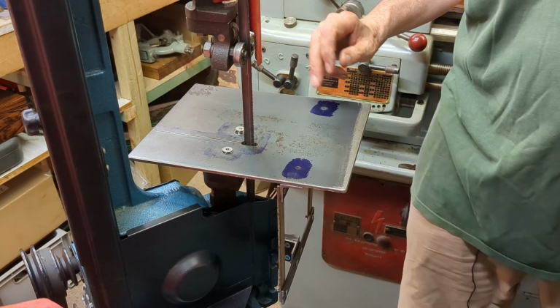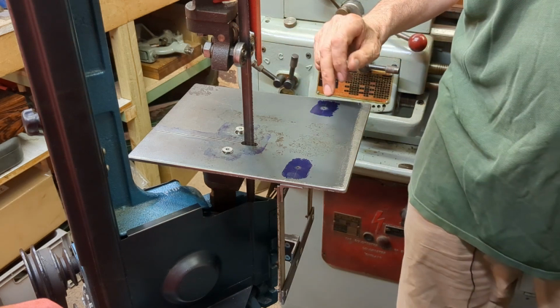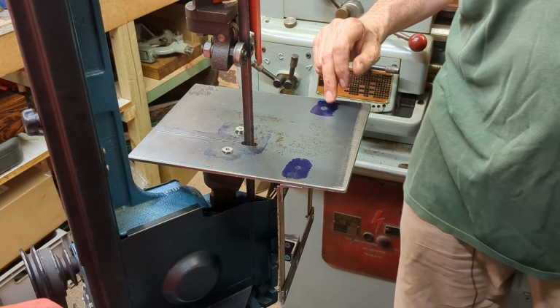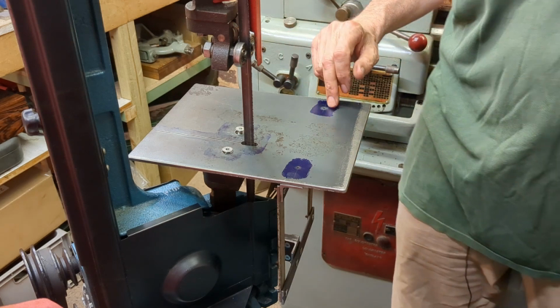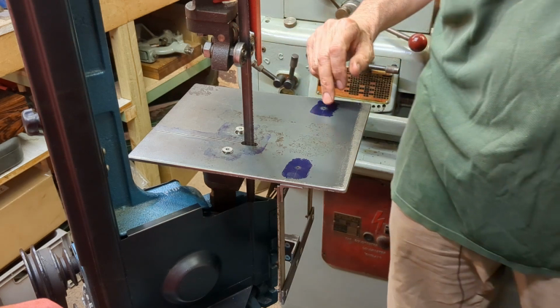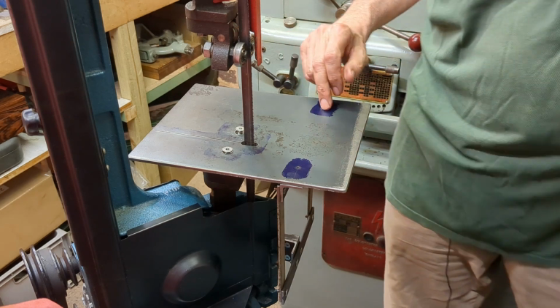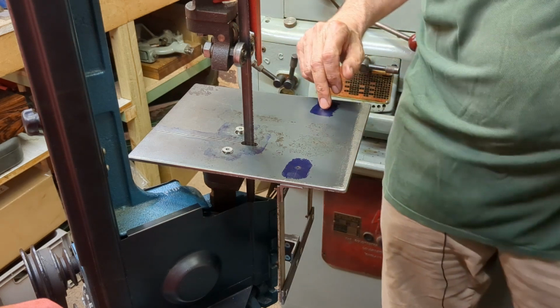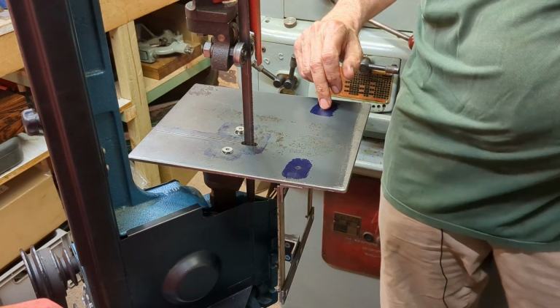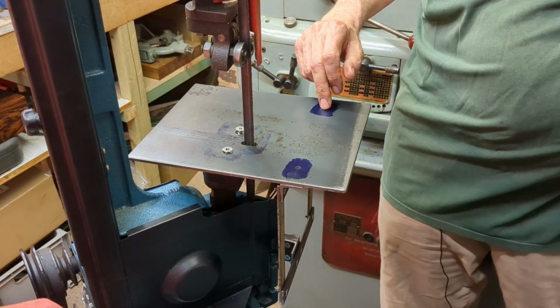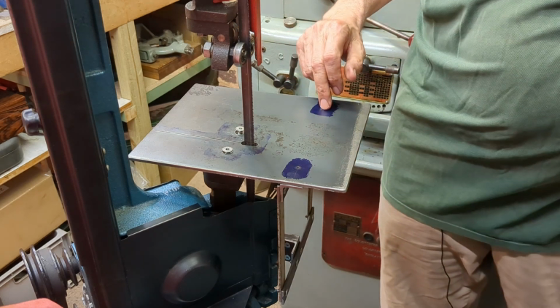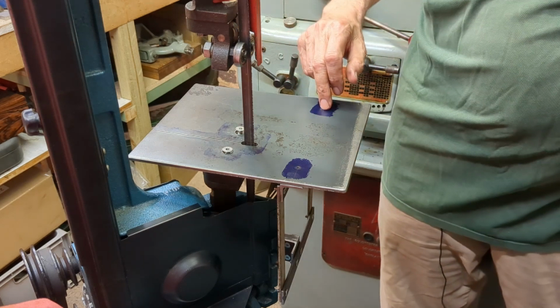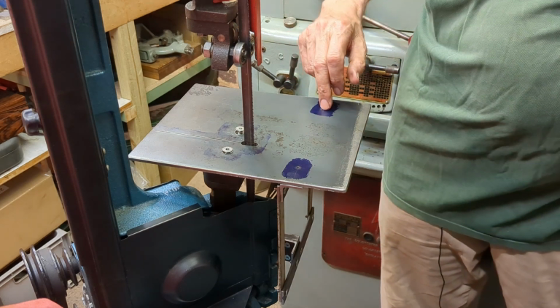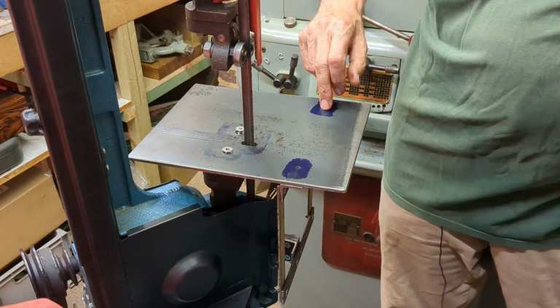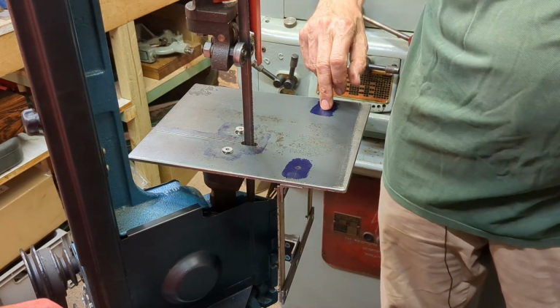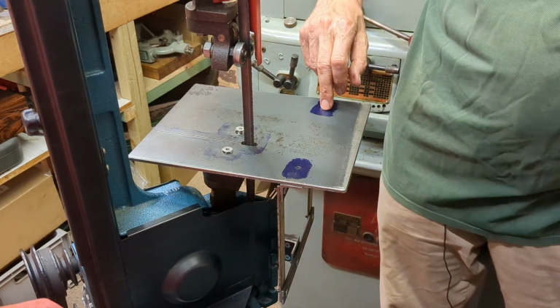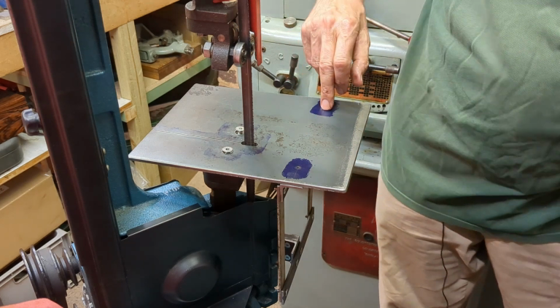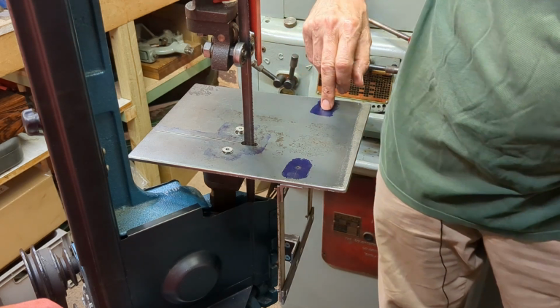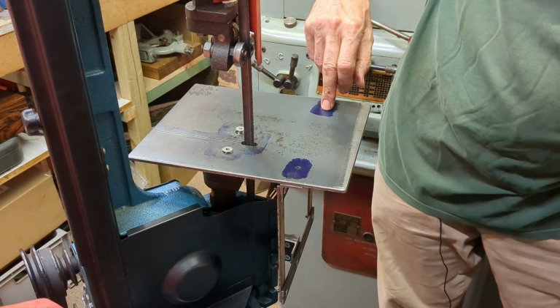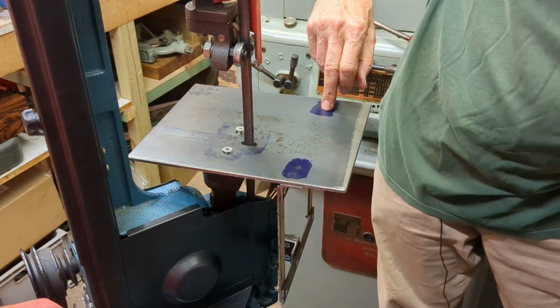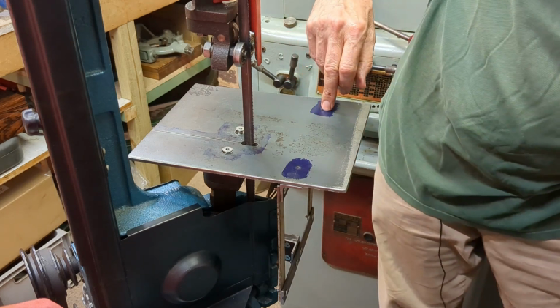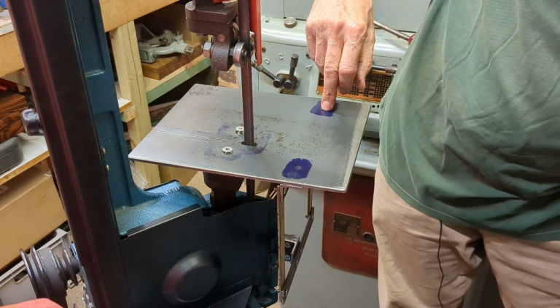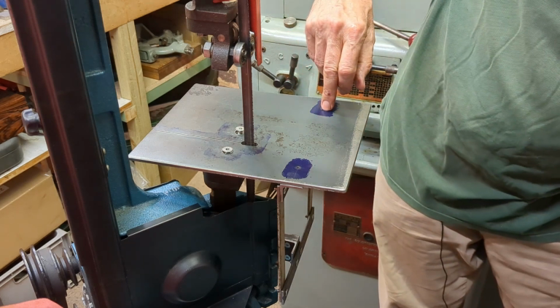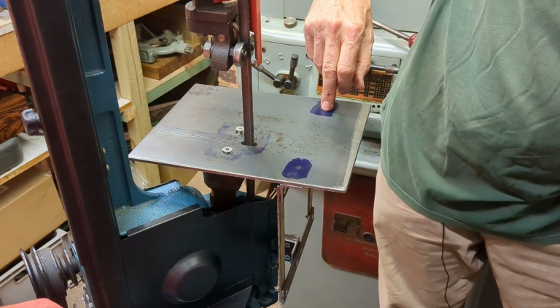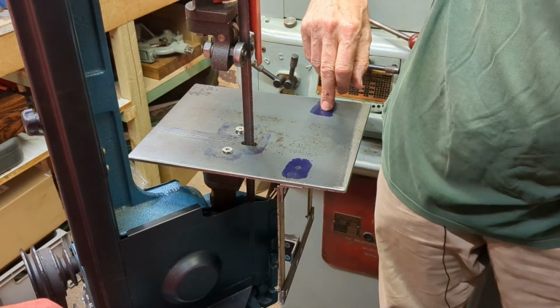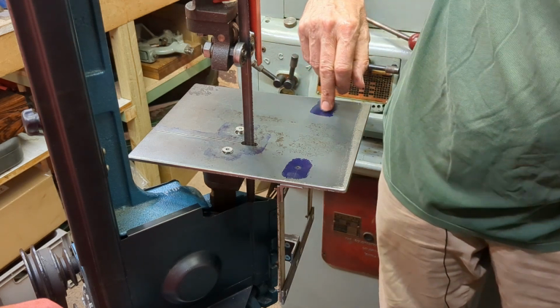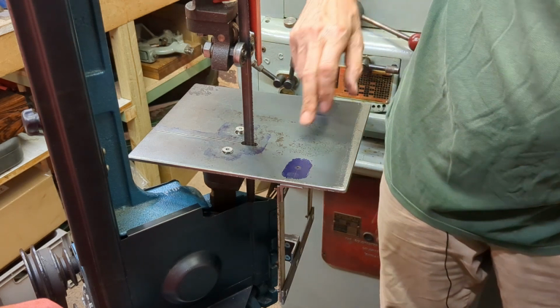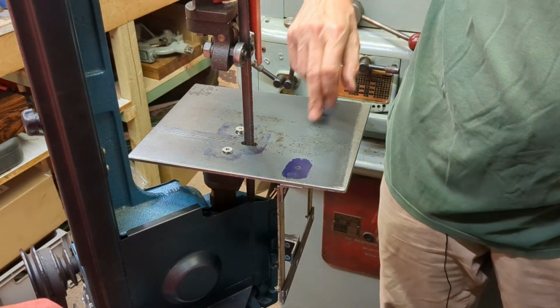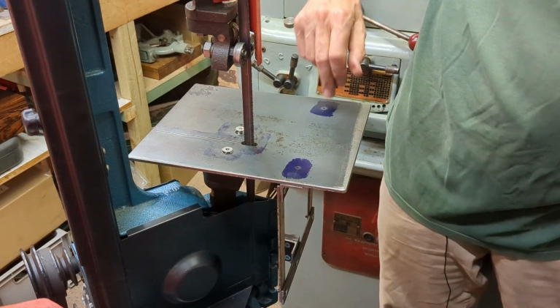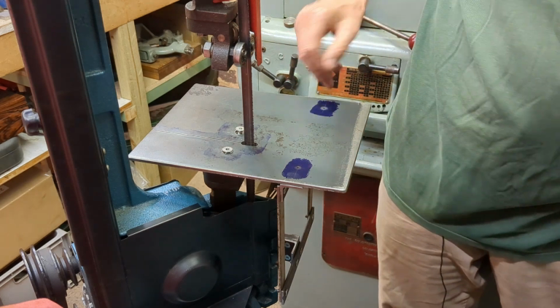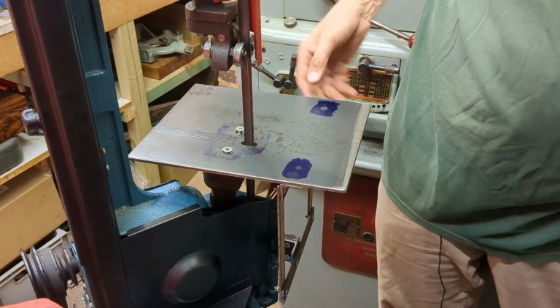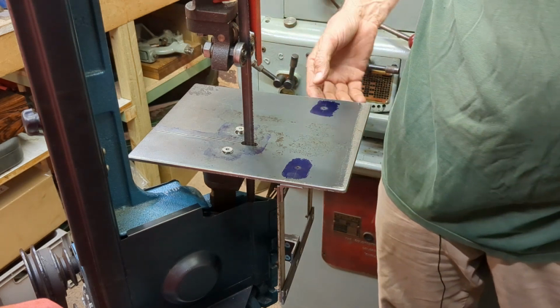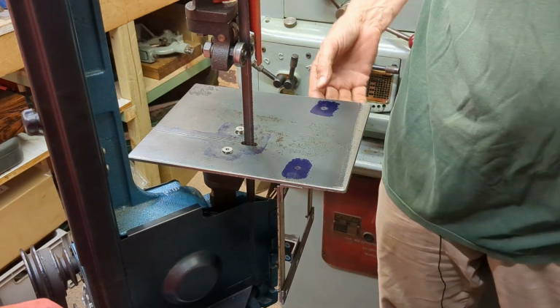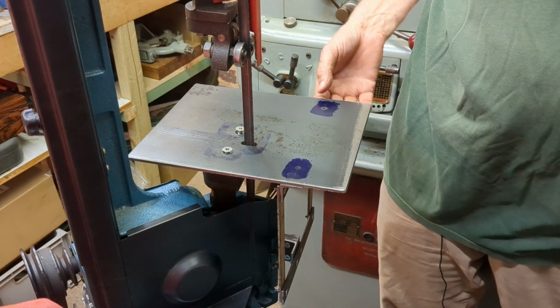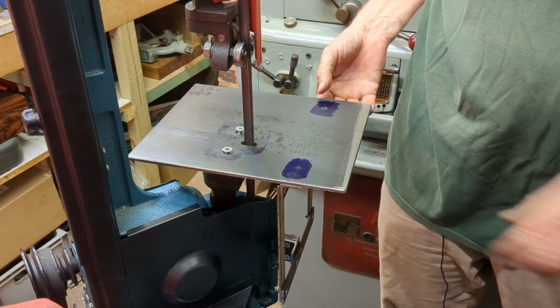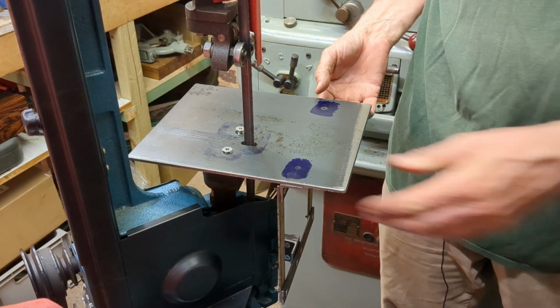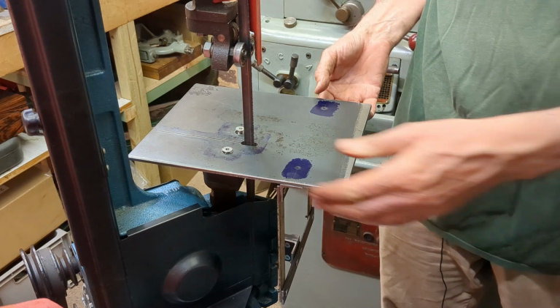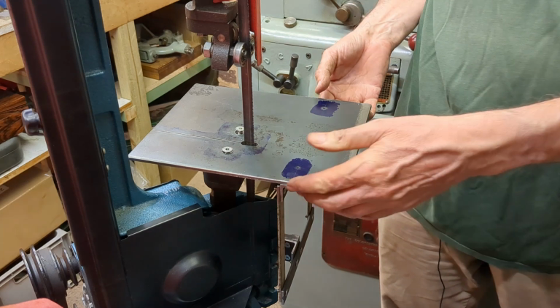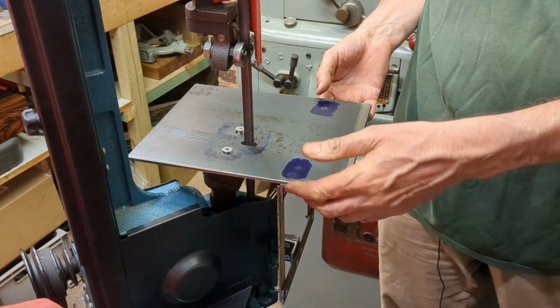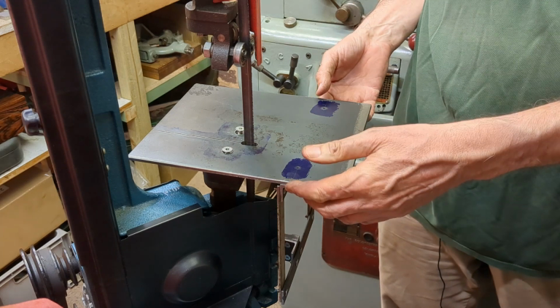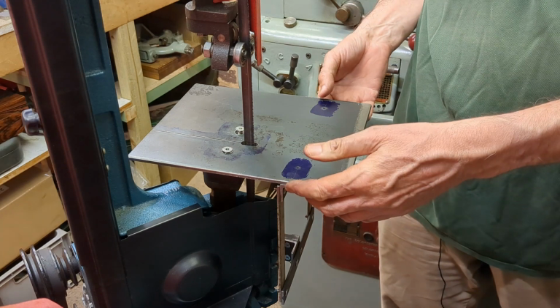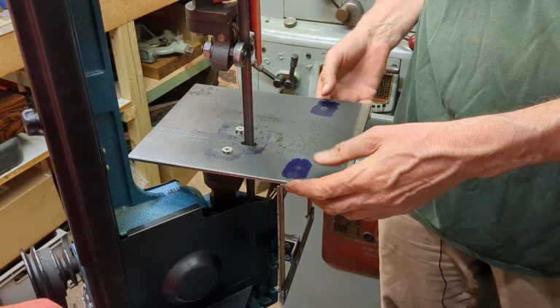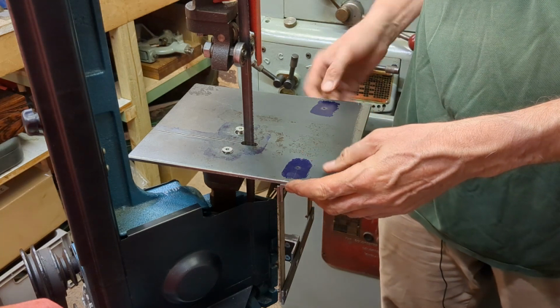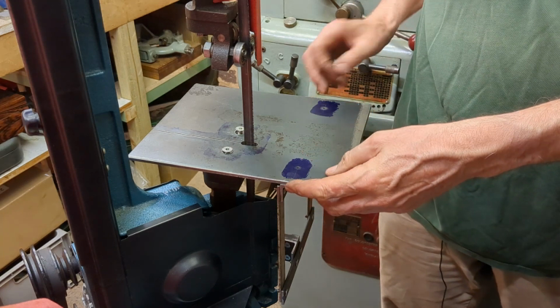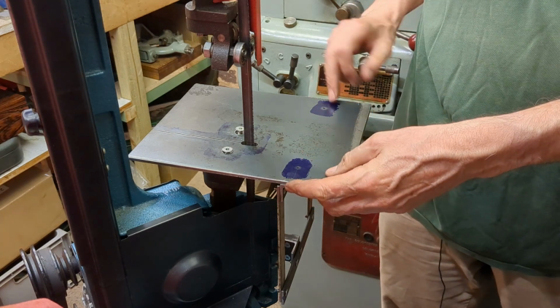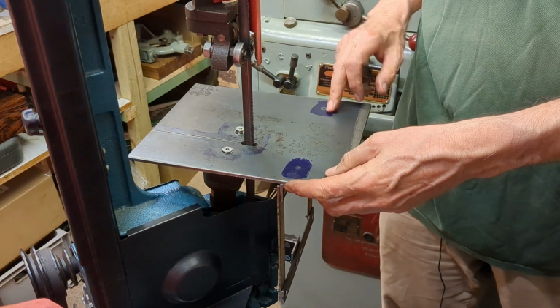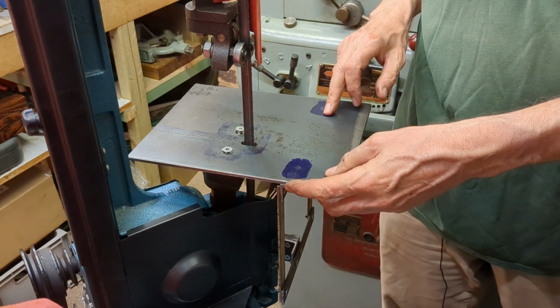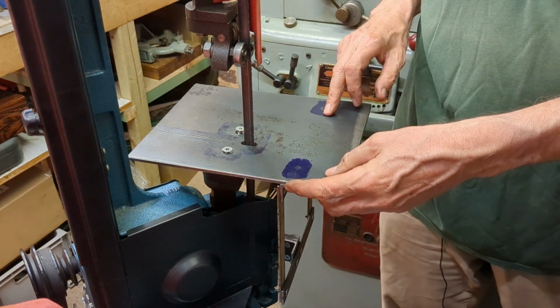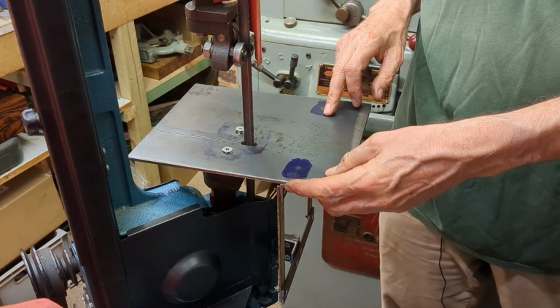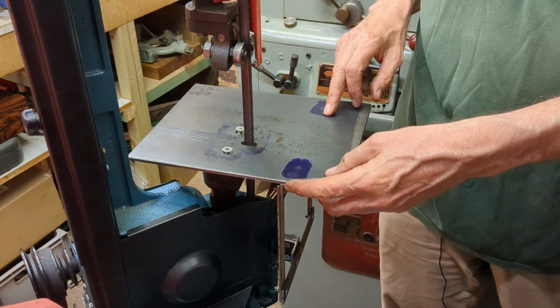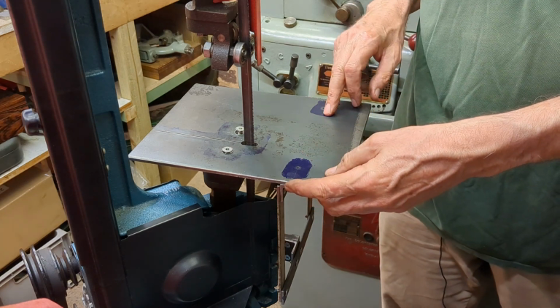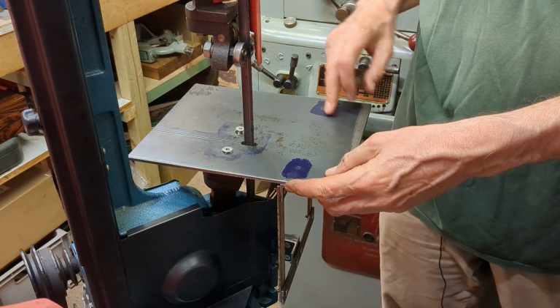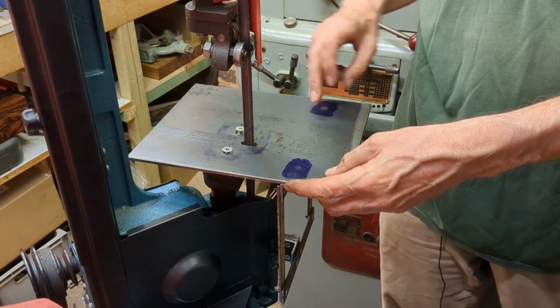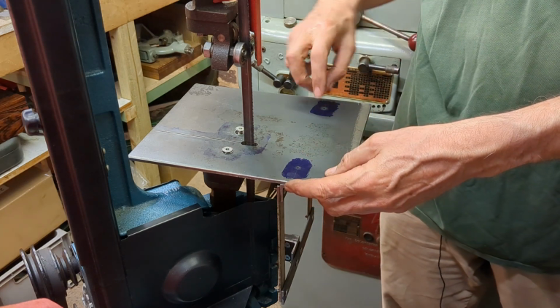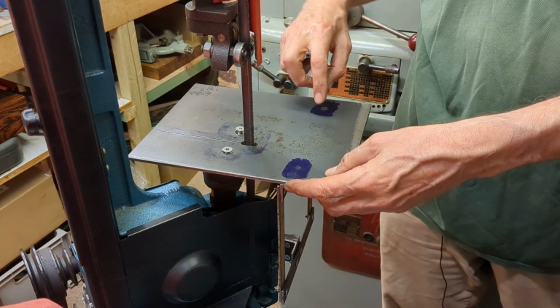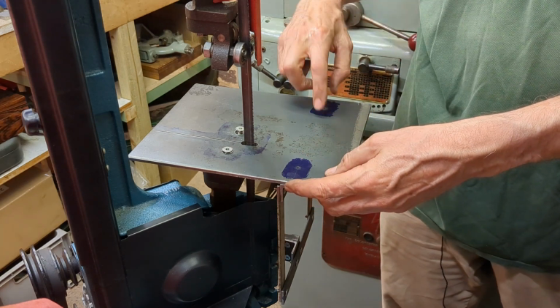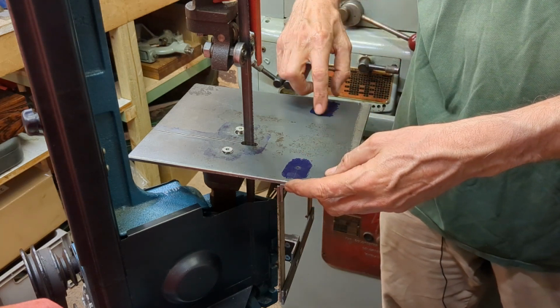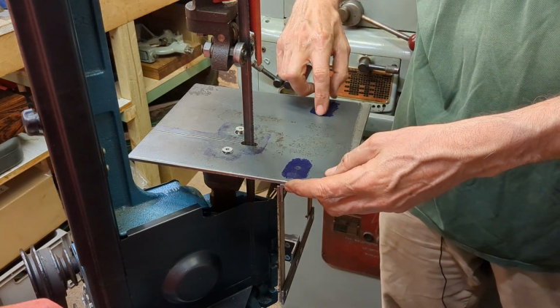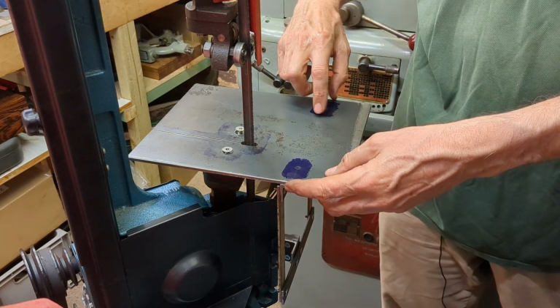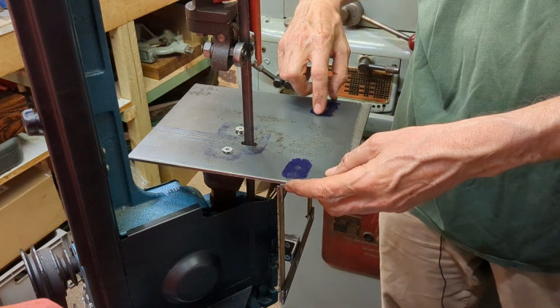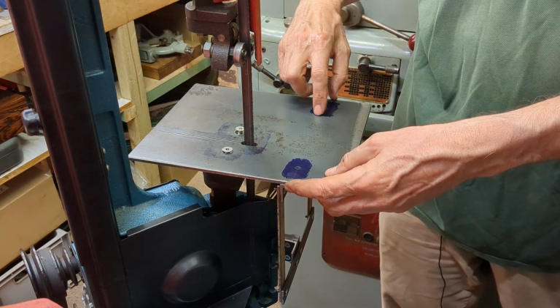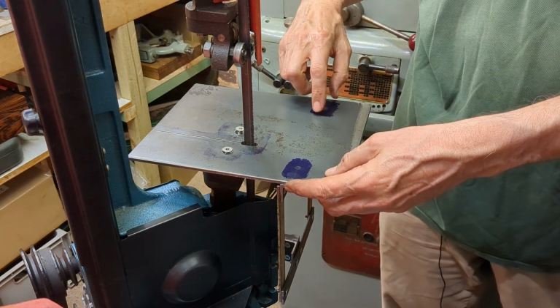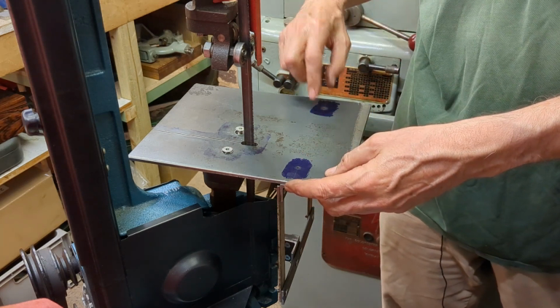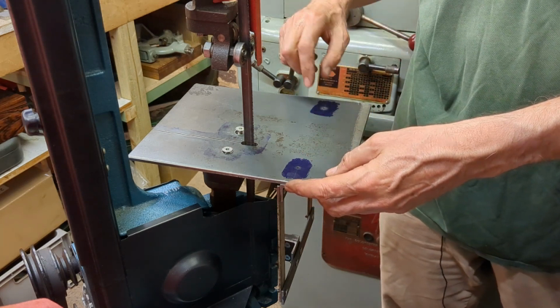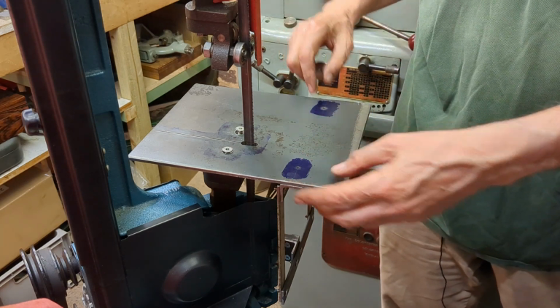I've made a mistake. I forgot that the angle iron doesn't come right to the edge, so I'm going to have to re-drill that hole further in. Here we go again.